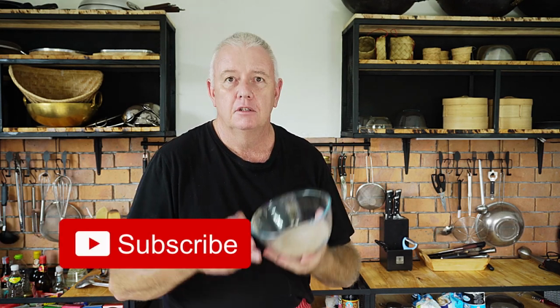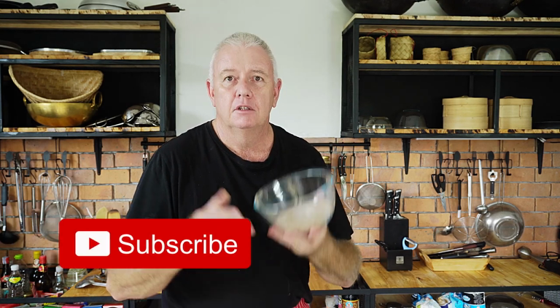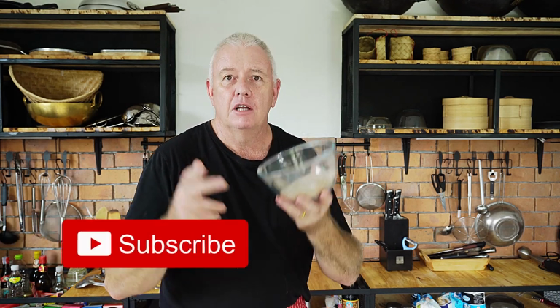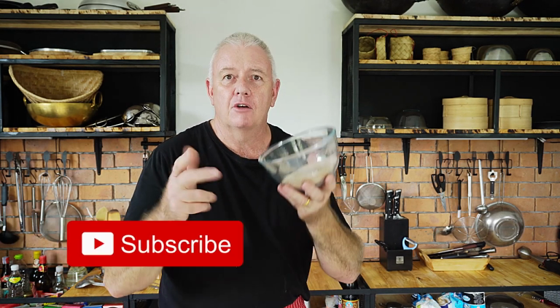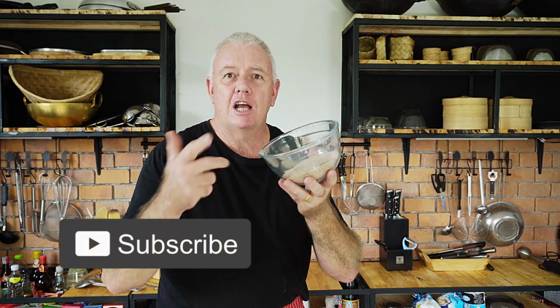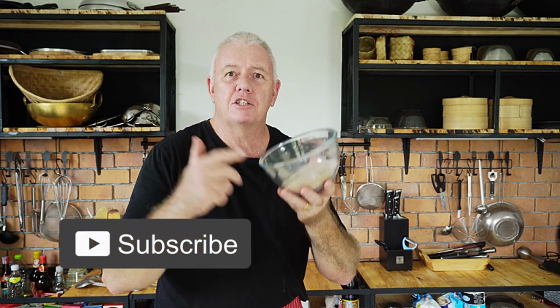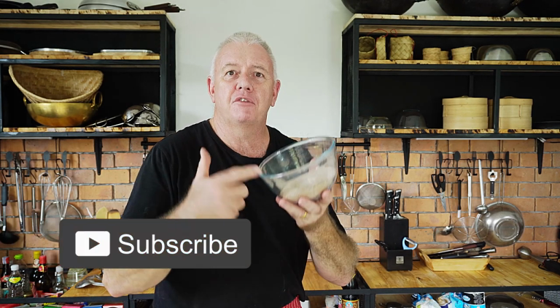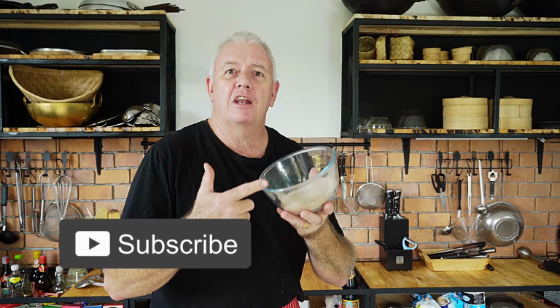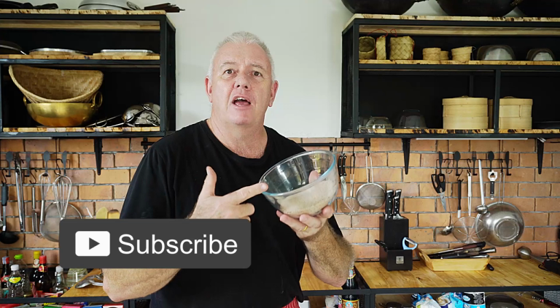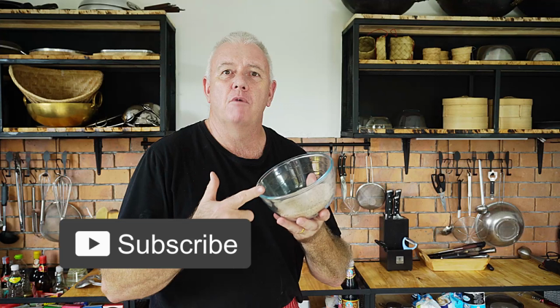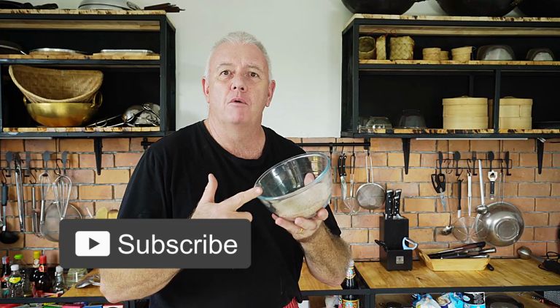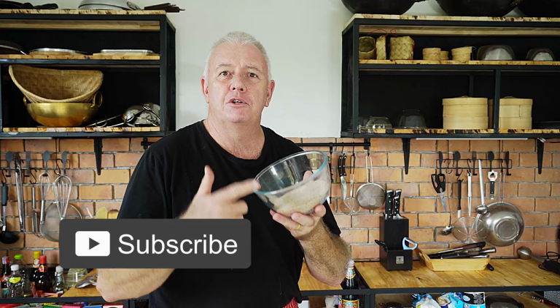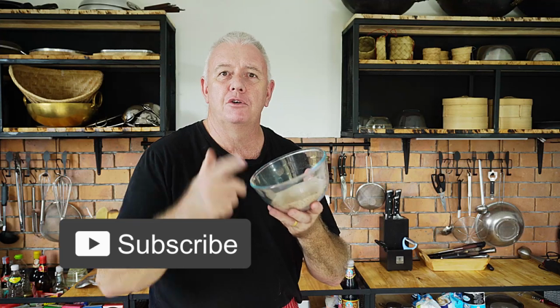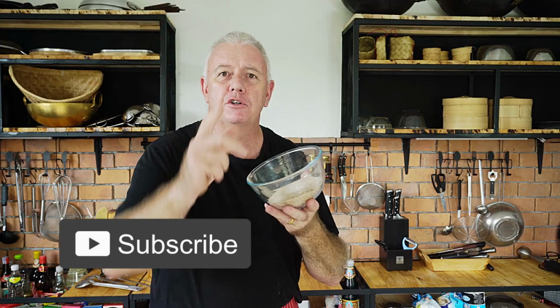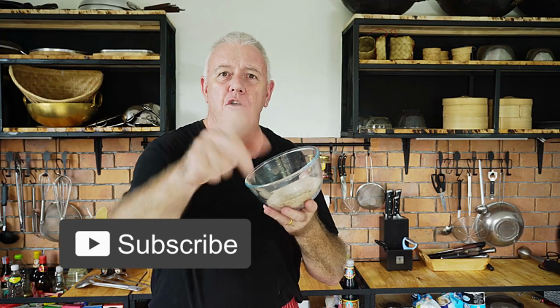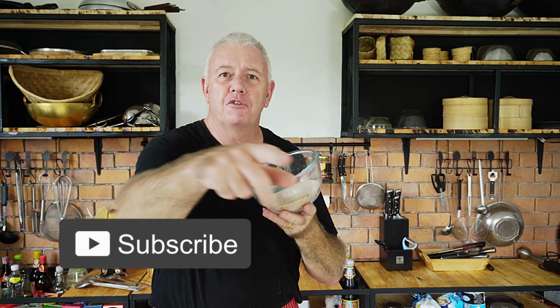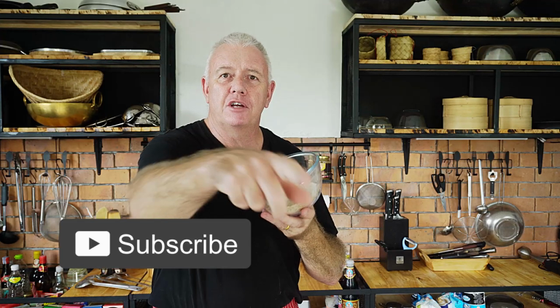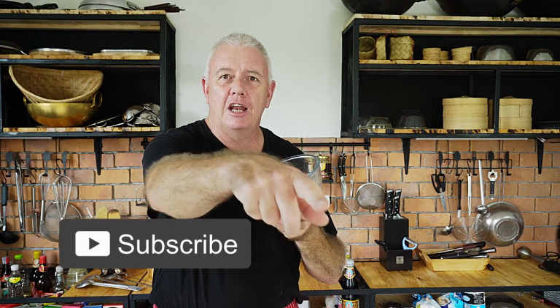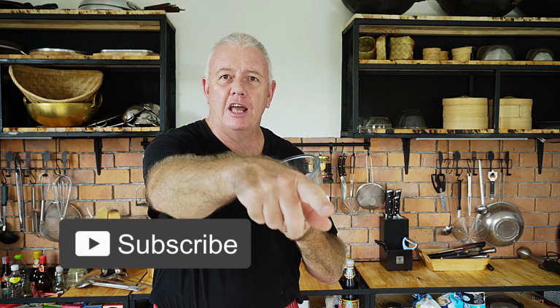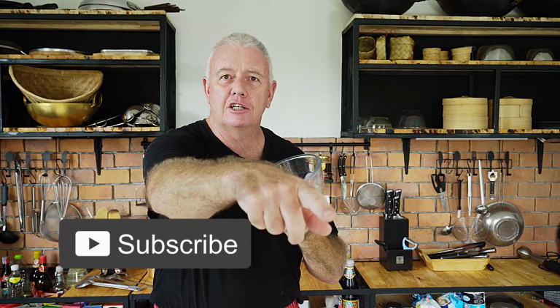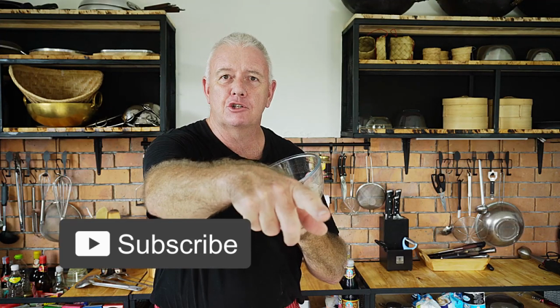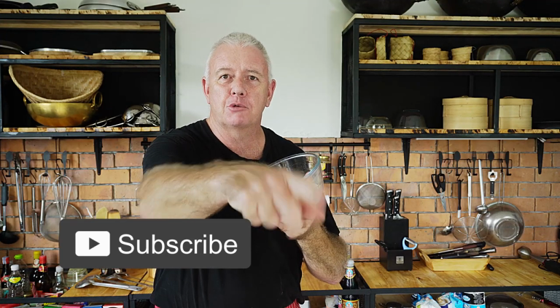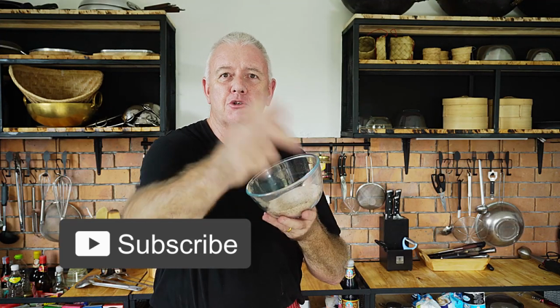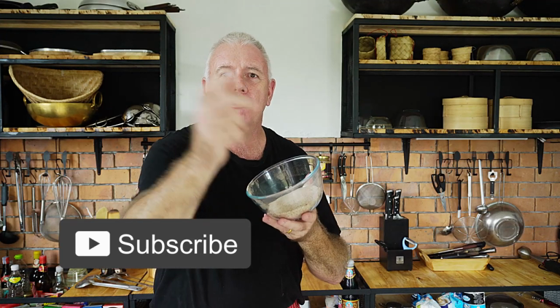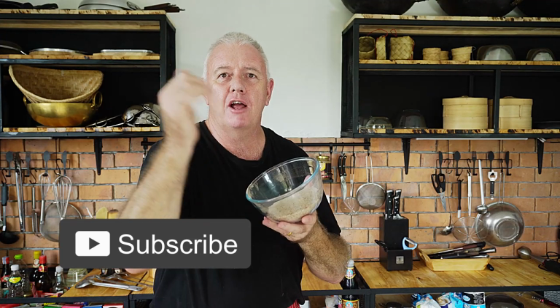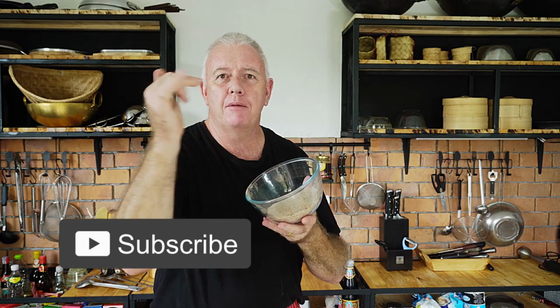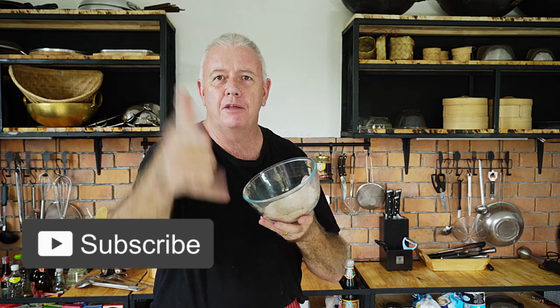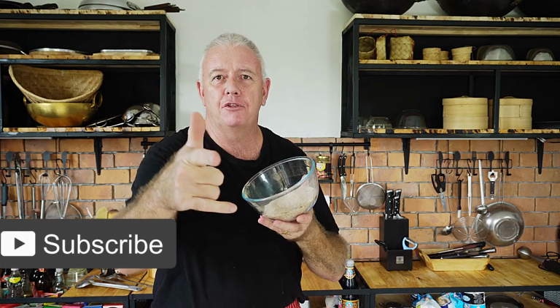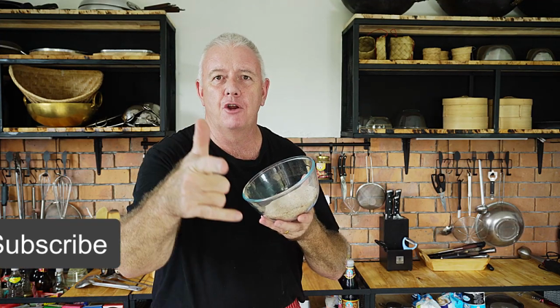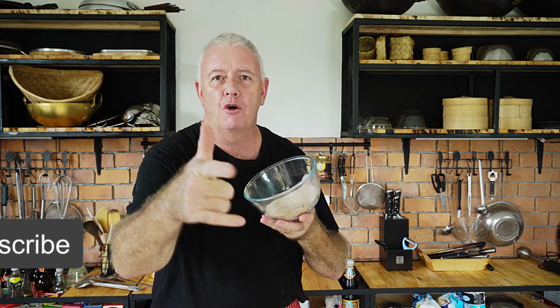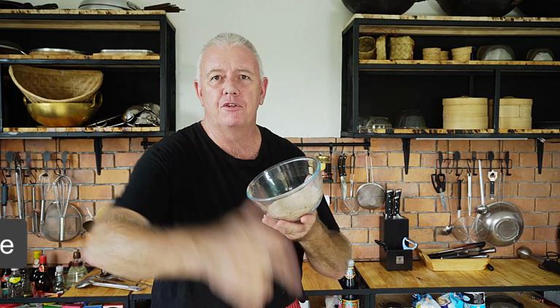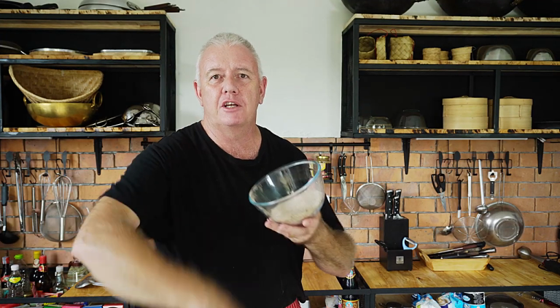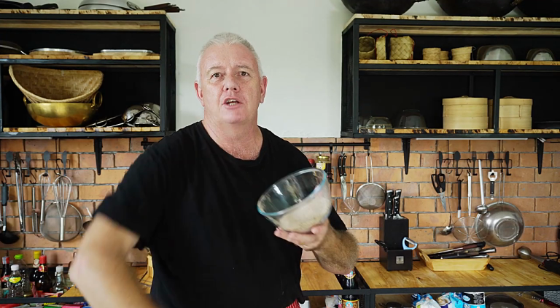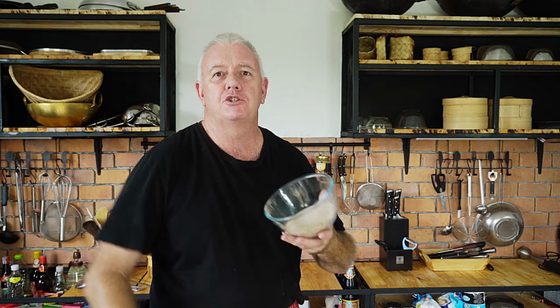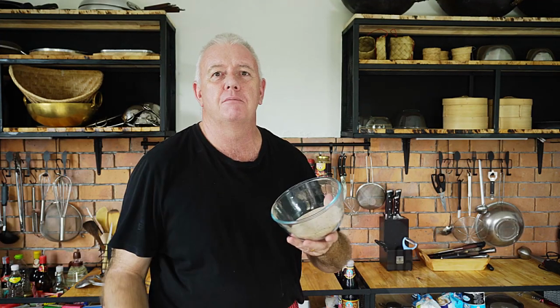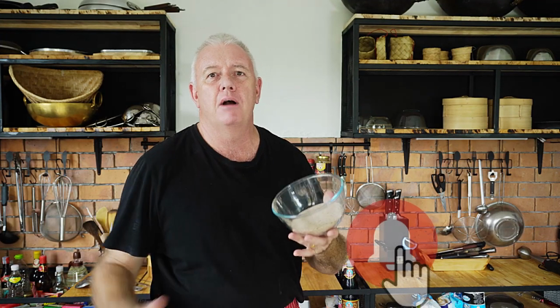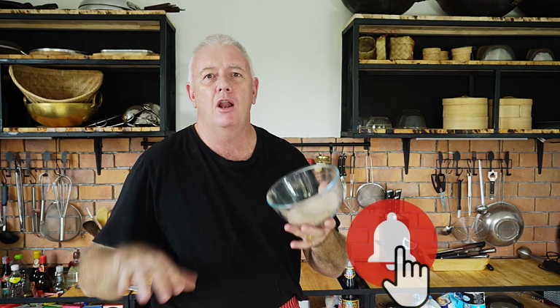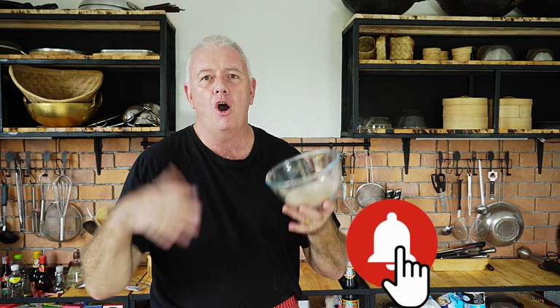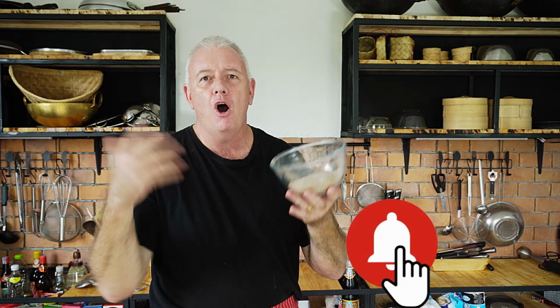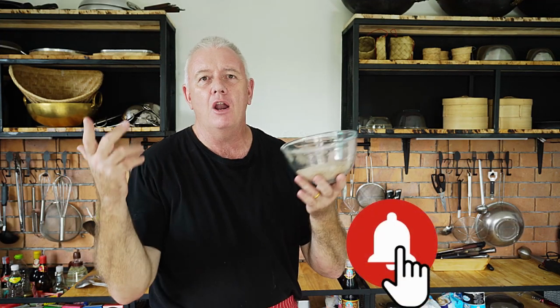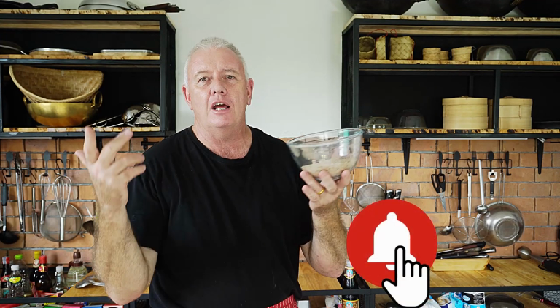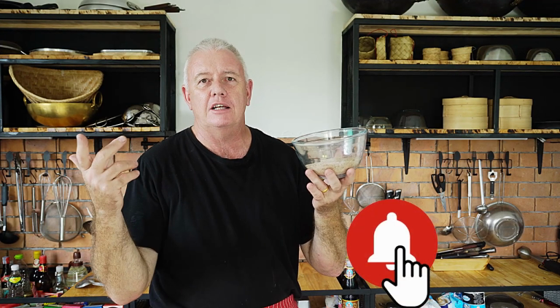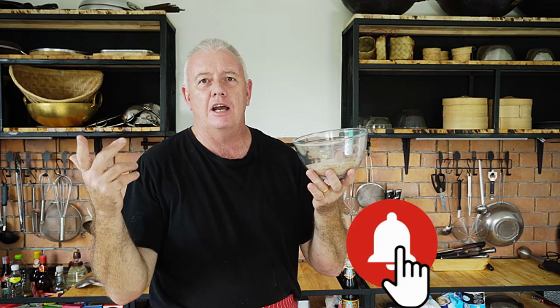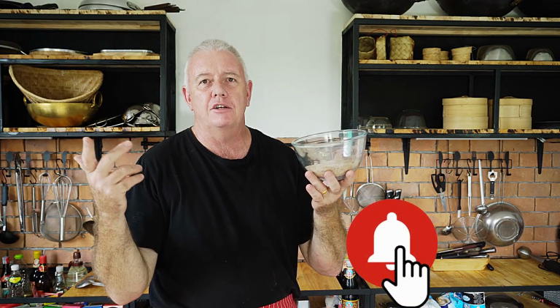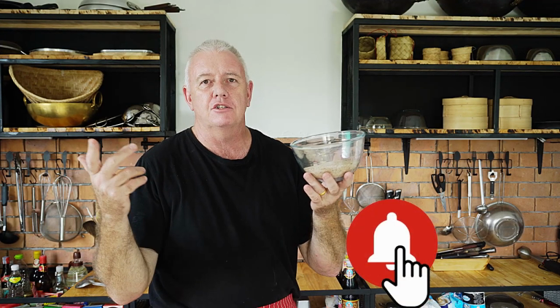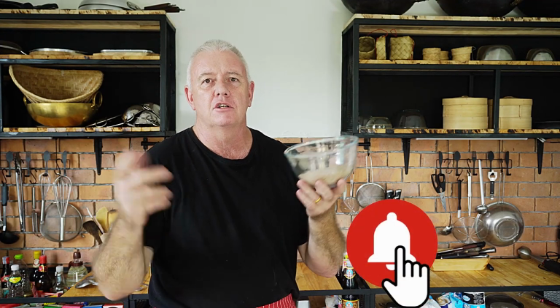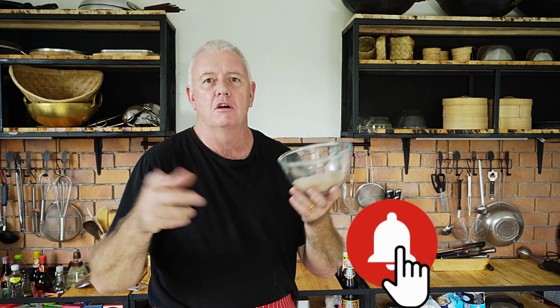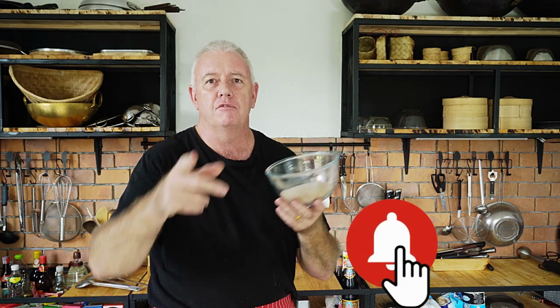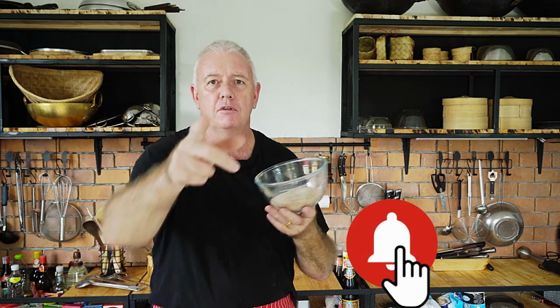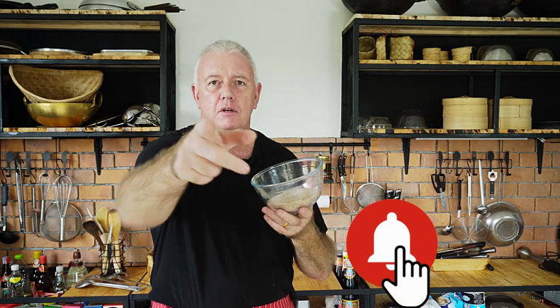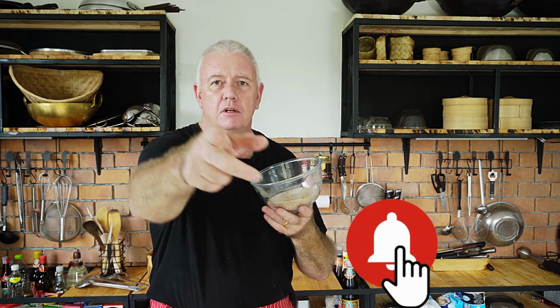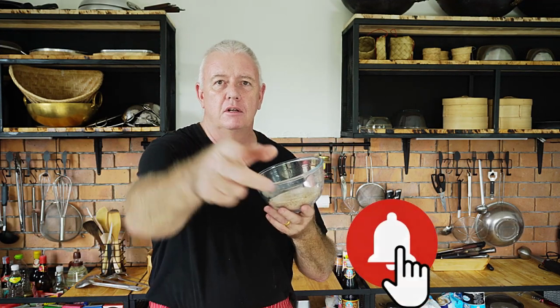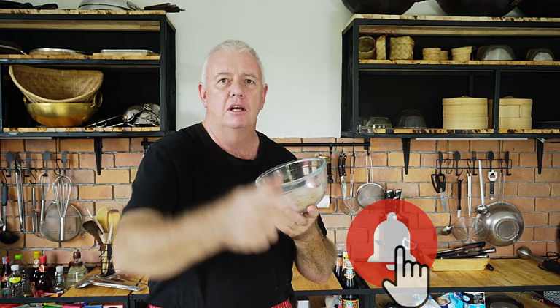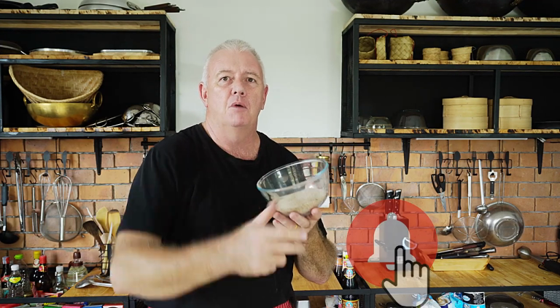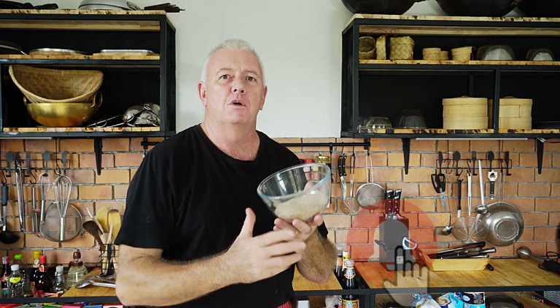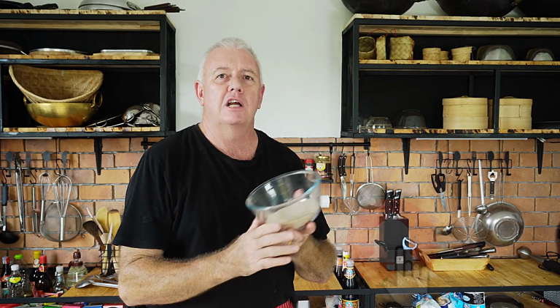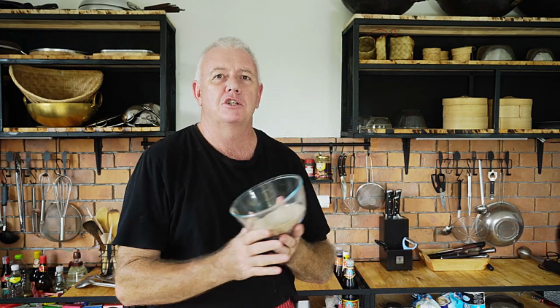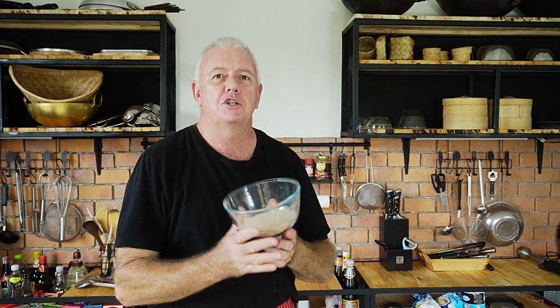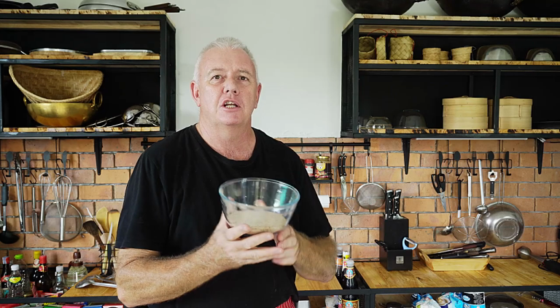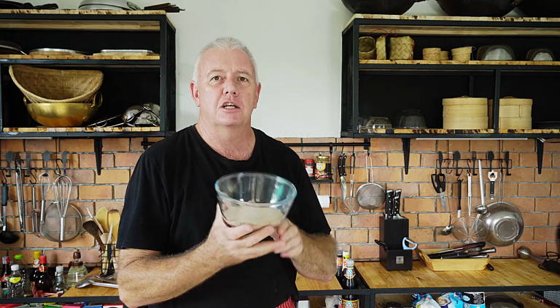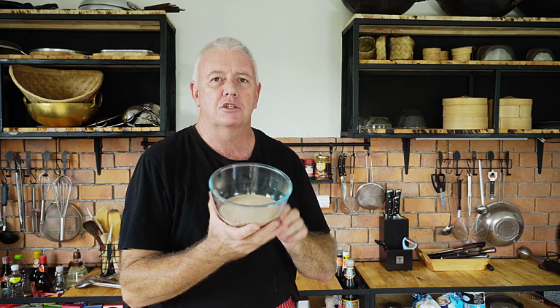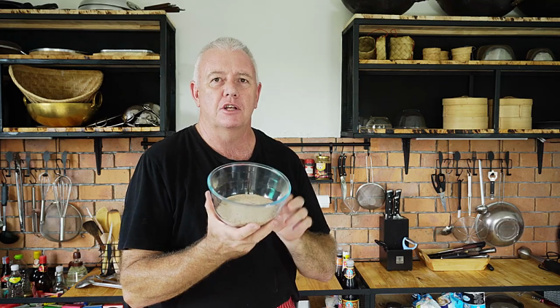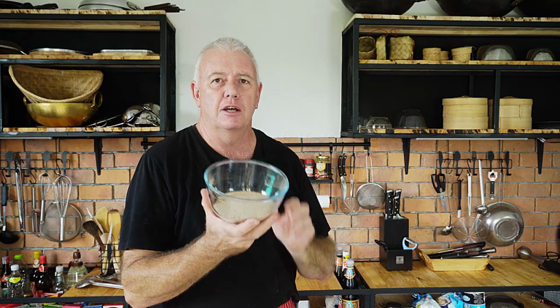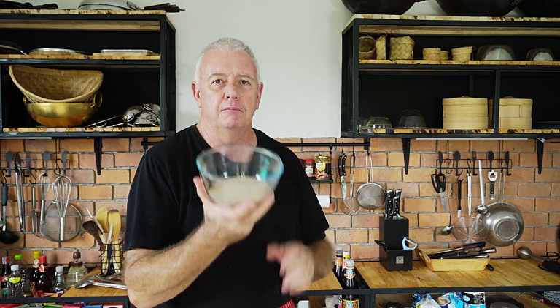Now guys, if you like what we're doing, don't forget to like and subscribe, hit the notification bell, all that kind of stuff, and we'll catch you next time.